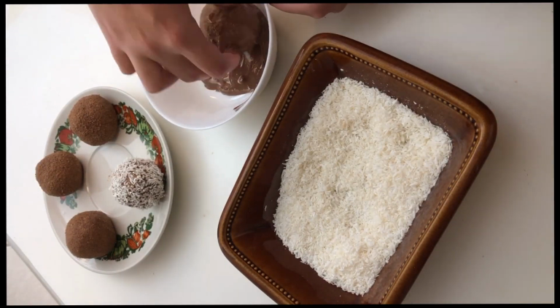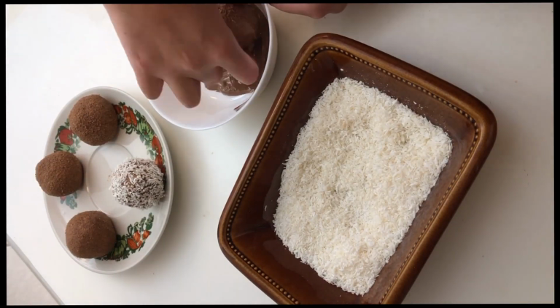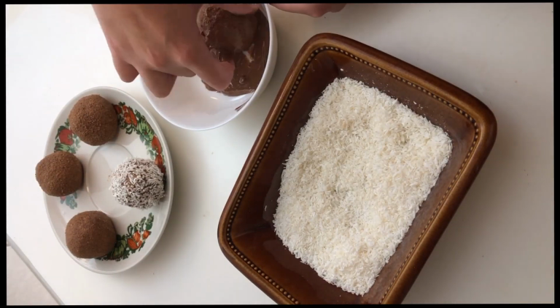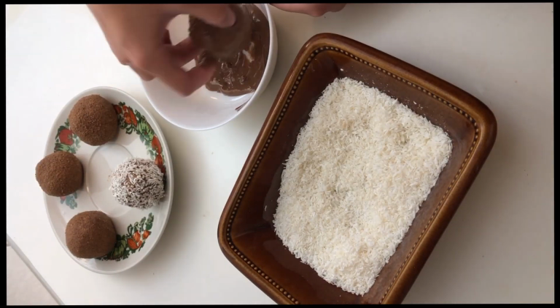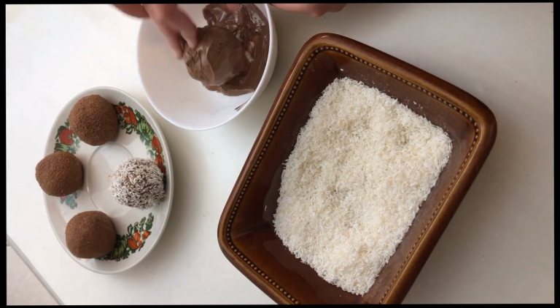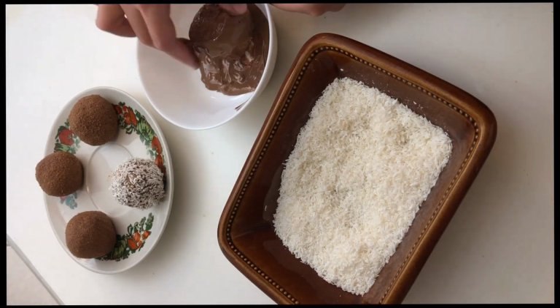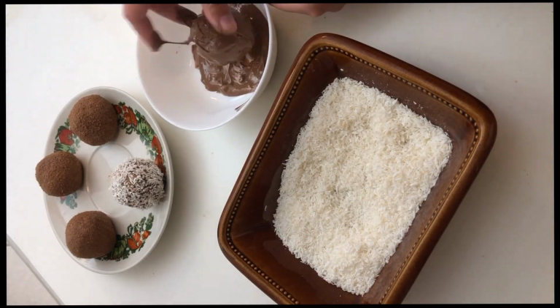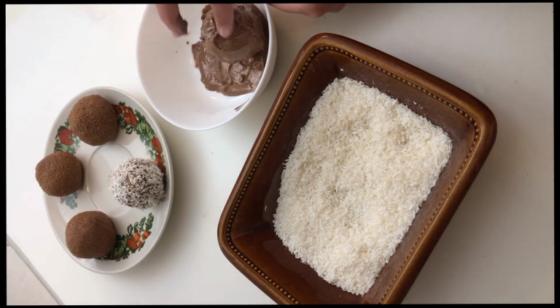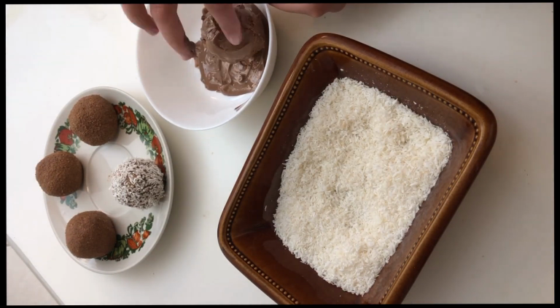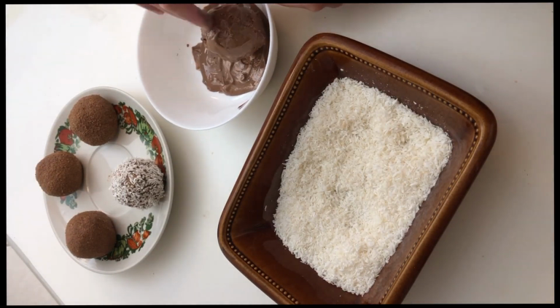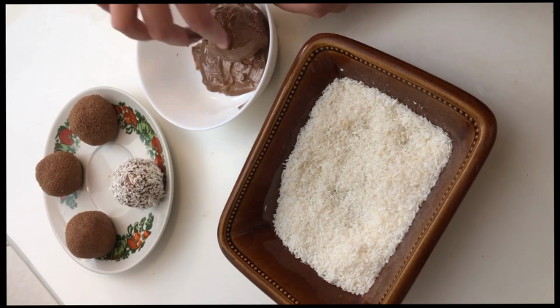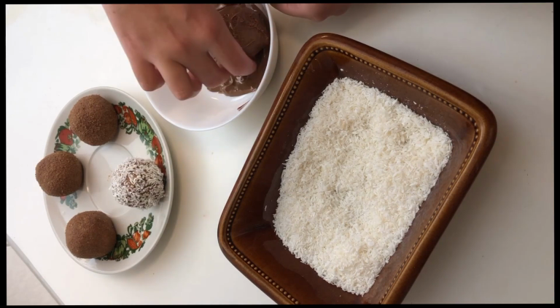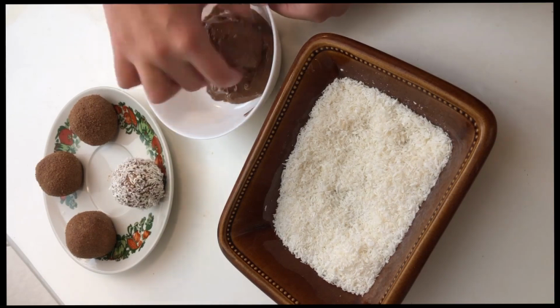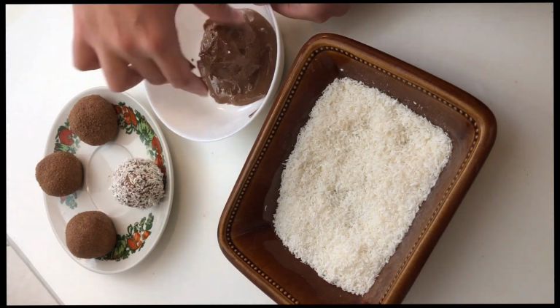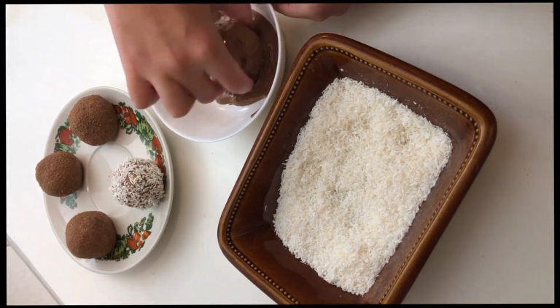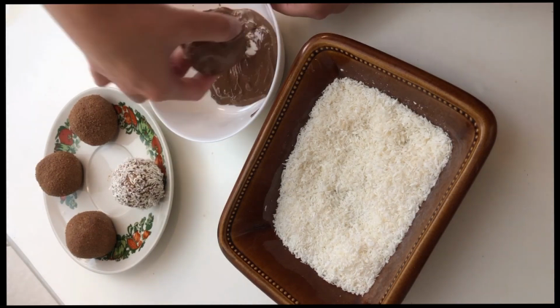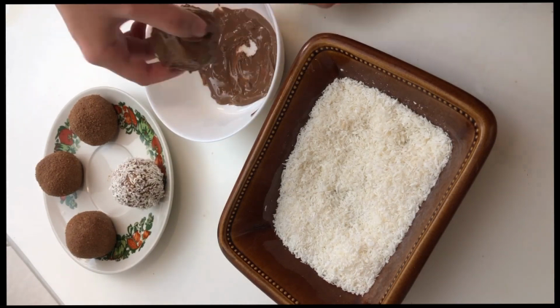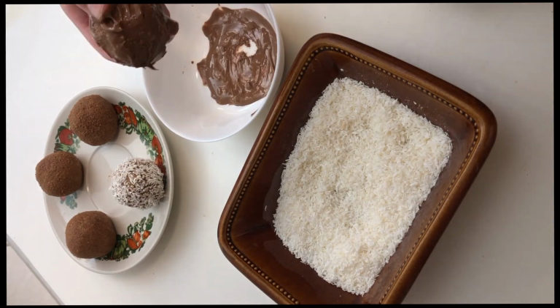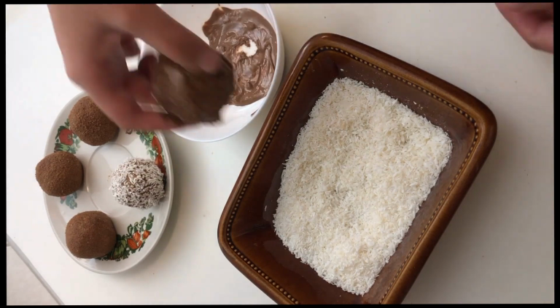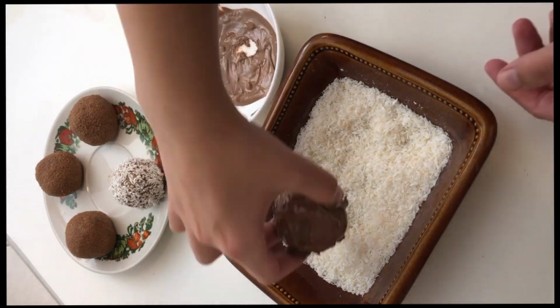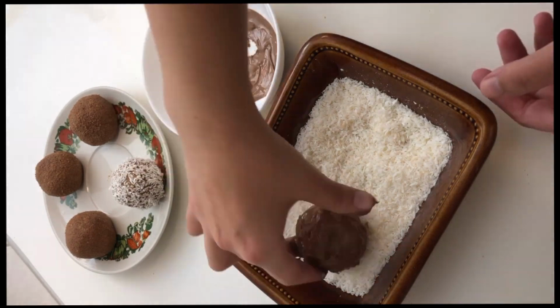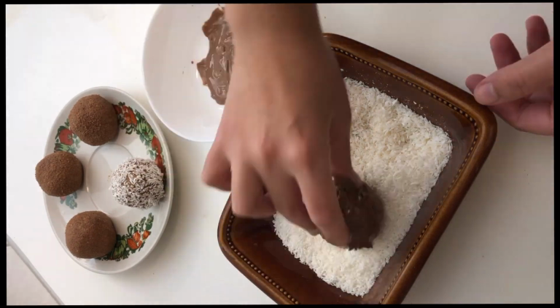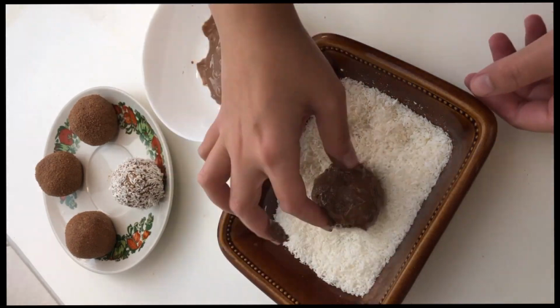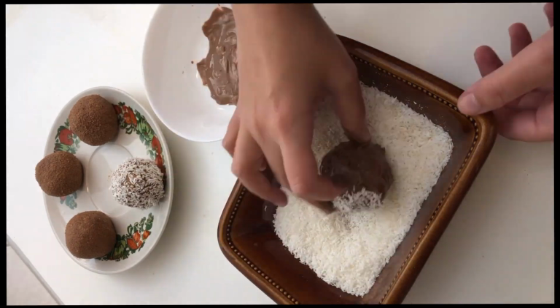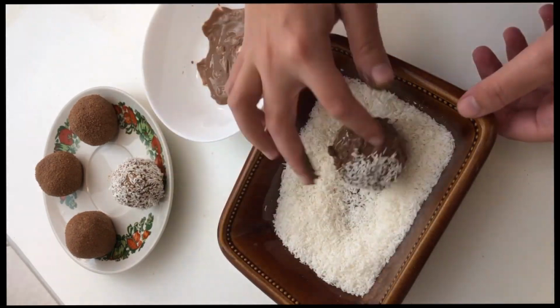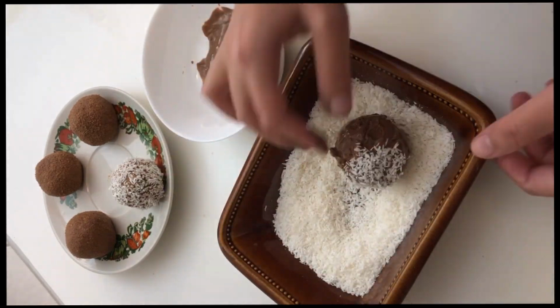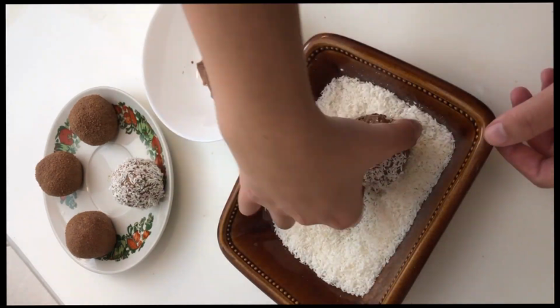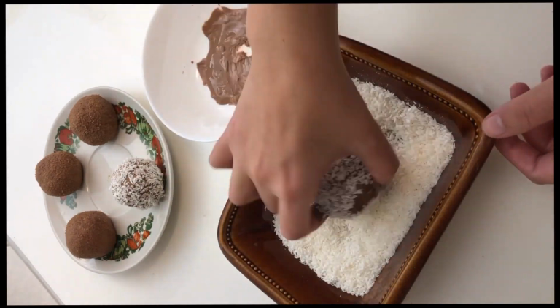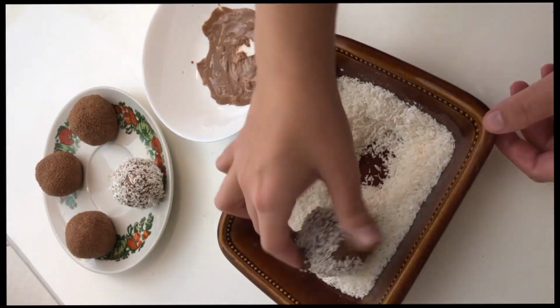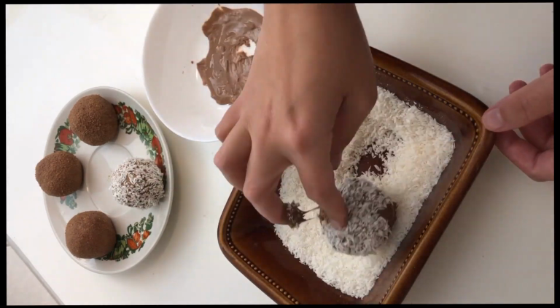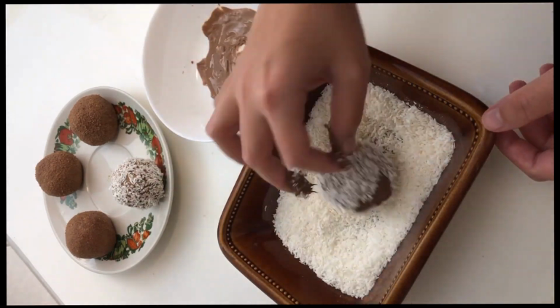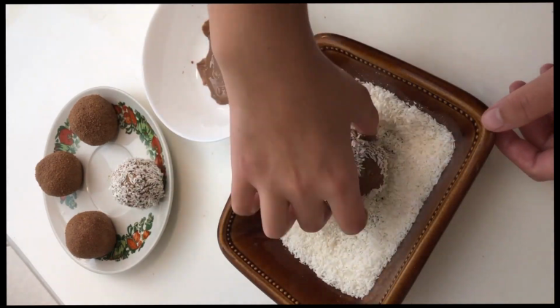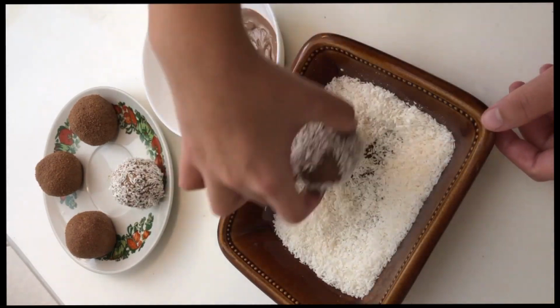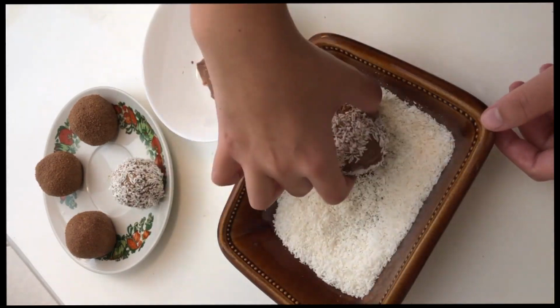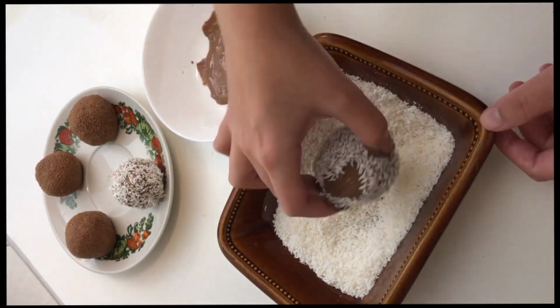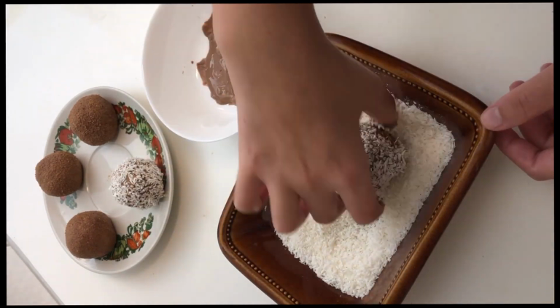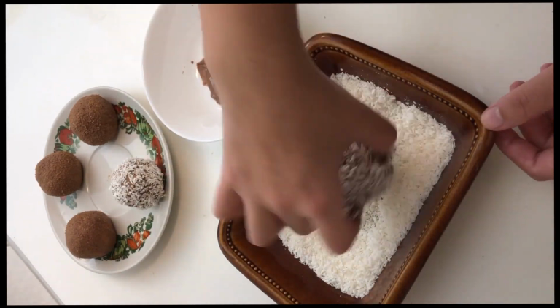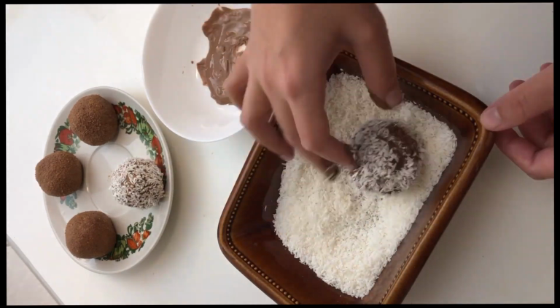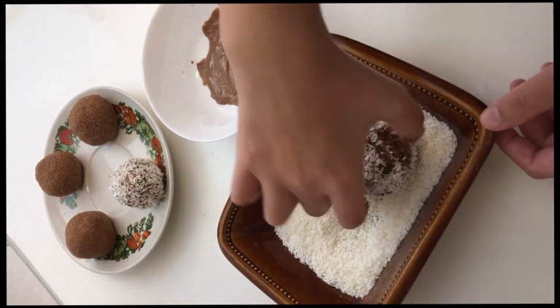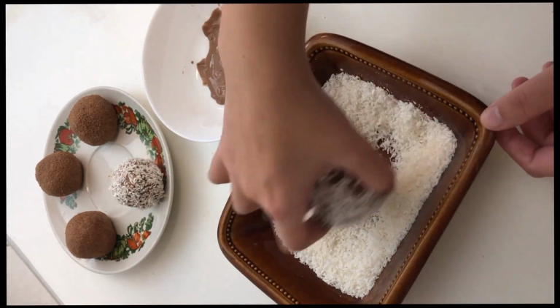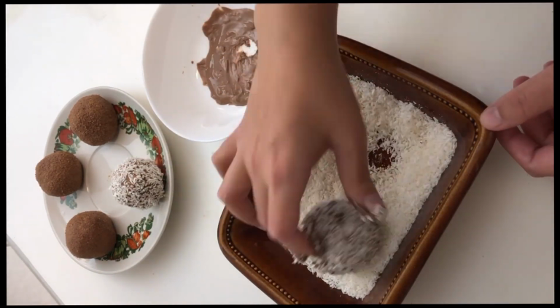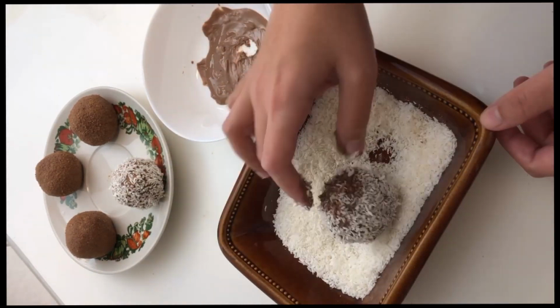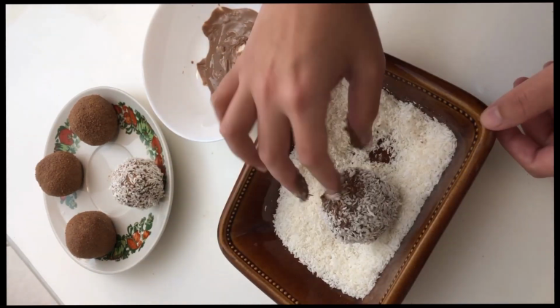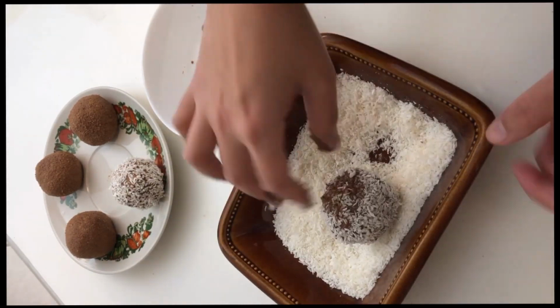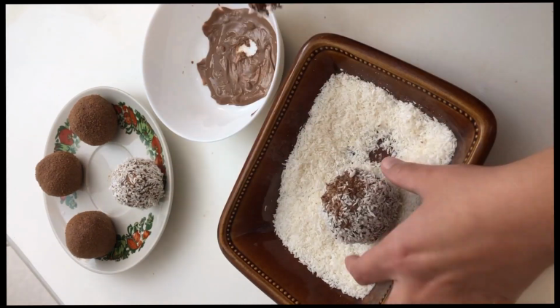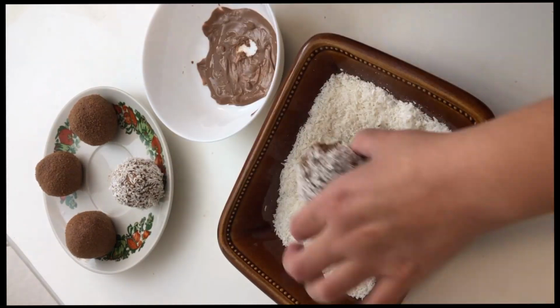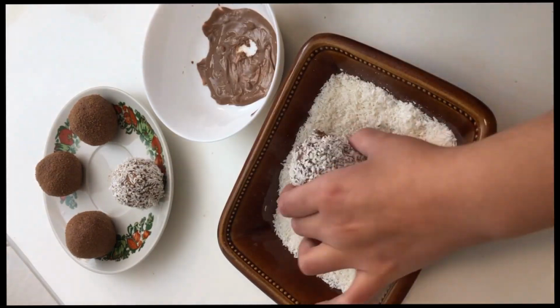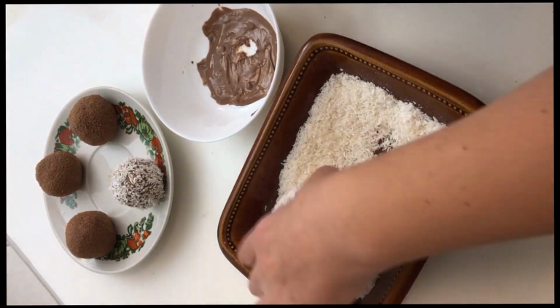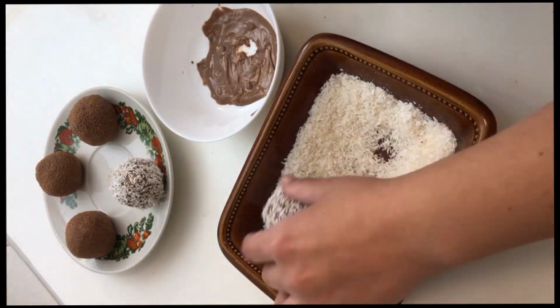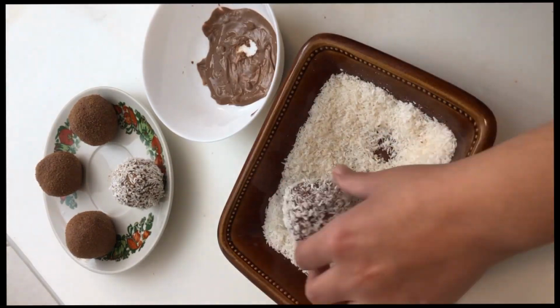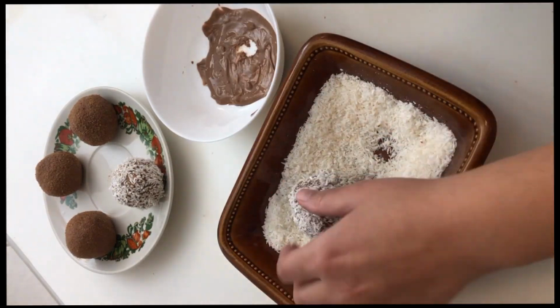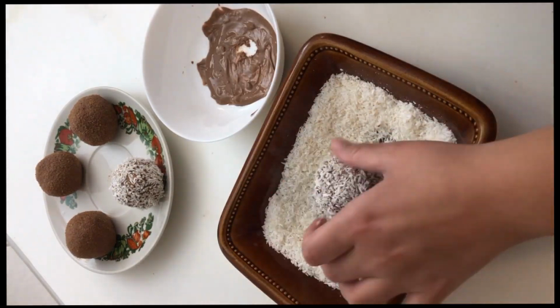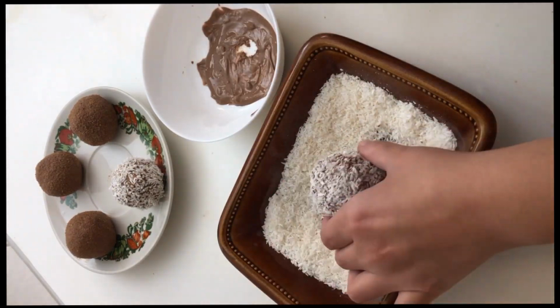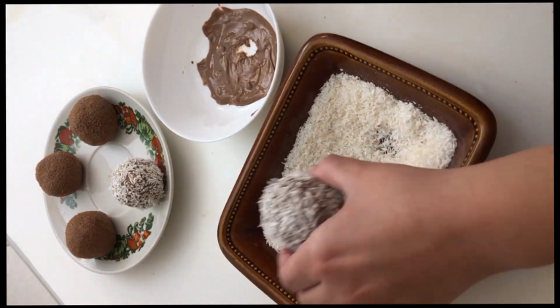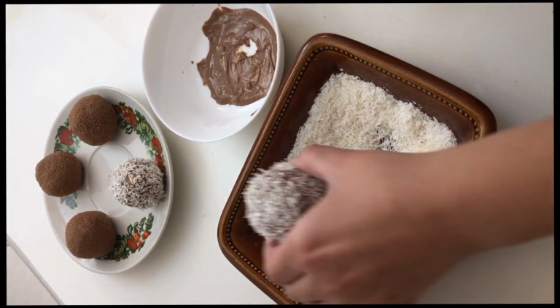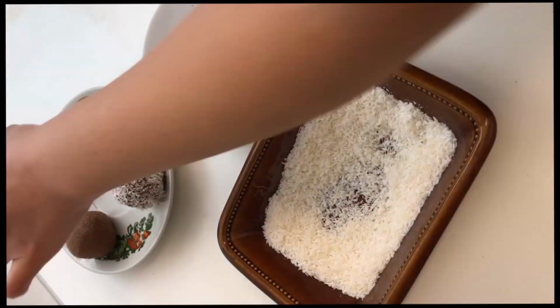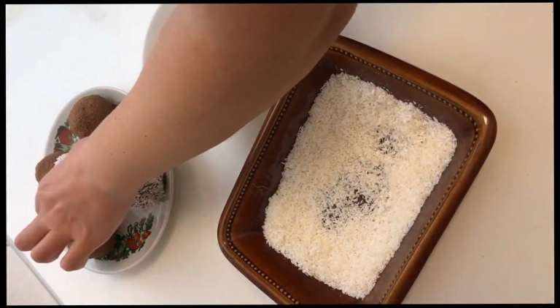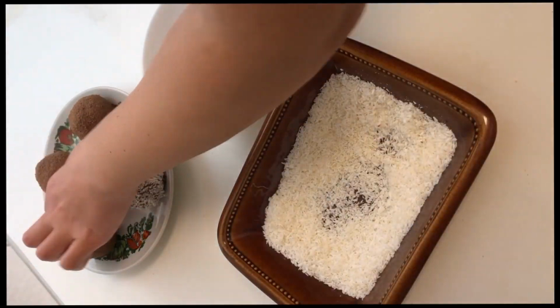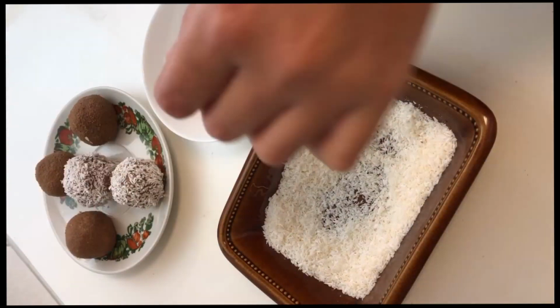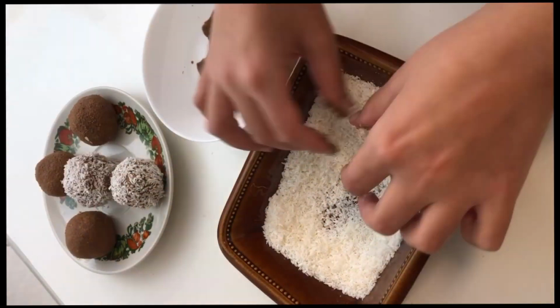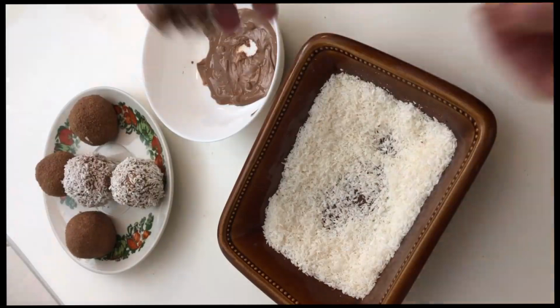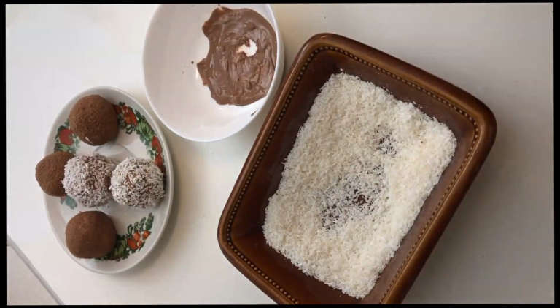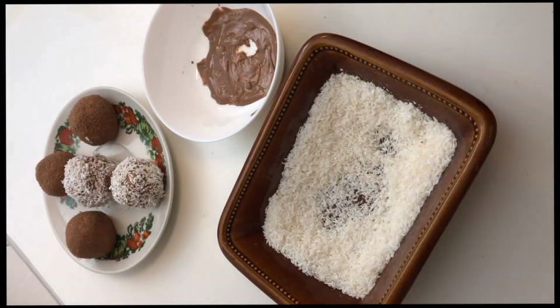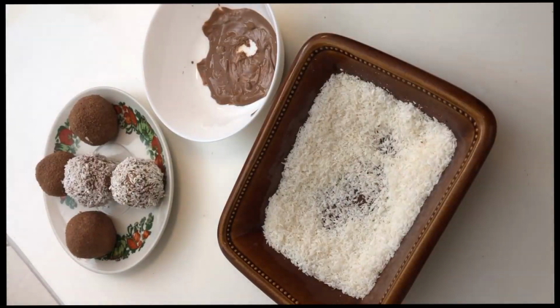You can roll the balls in coconut shreds — that's what I roll them in, it's so yummy. You can even roll them in melted chocolate first and then in coconut shreds.